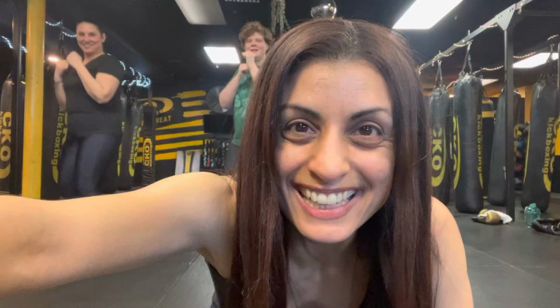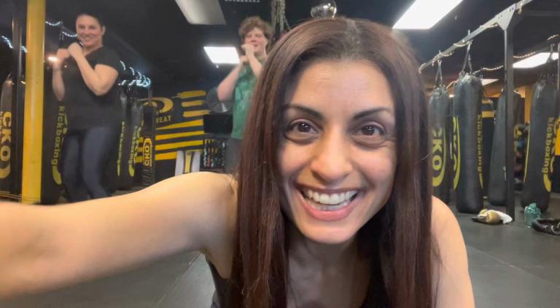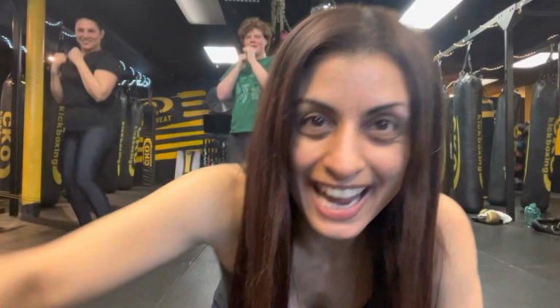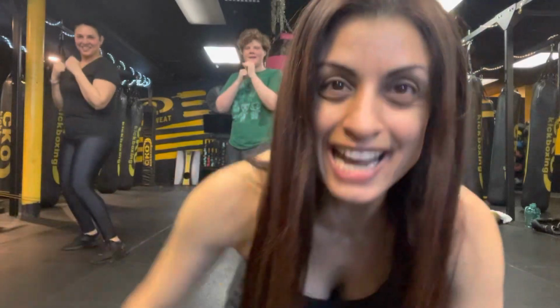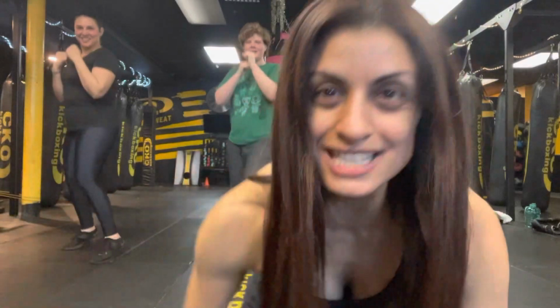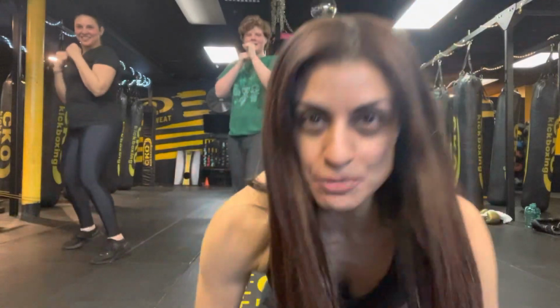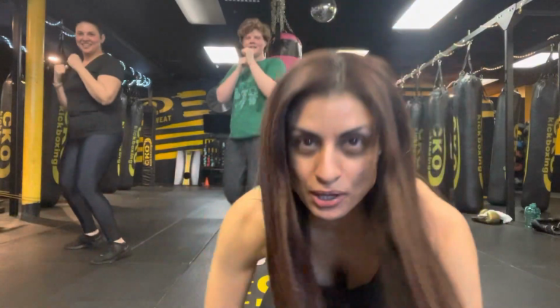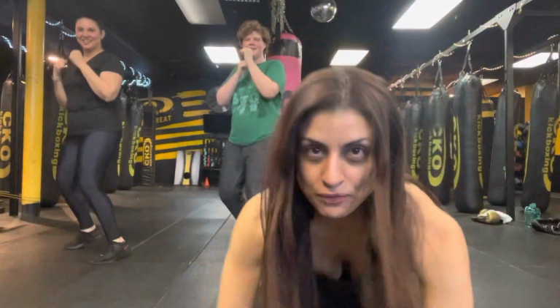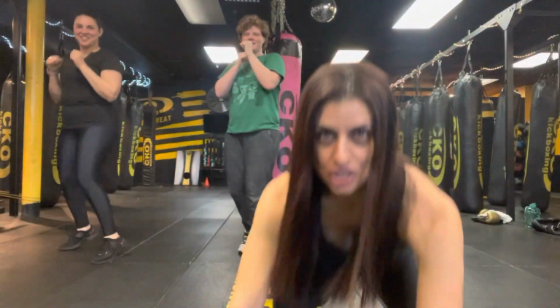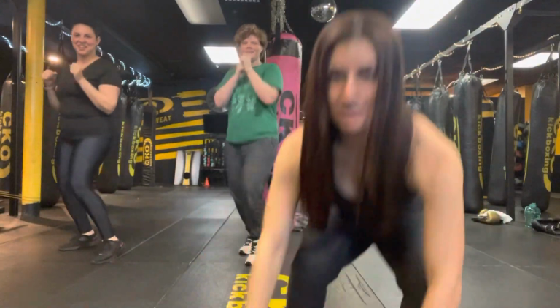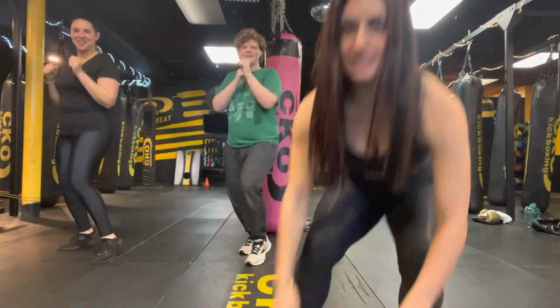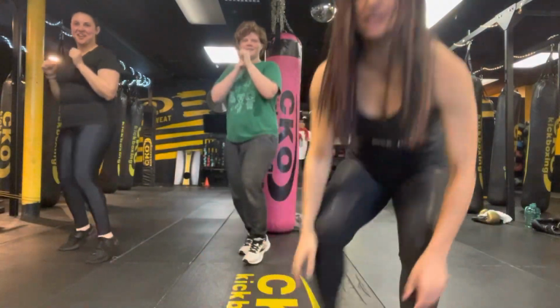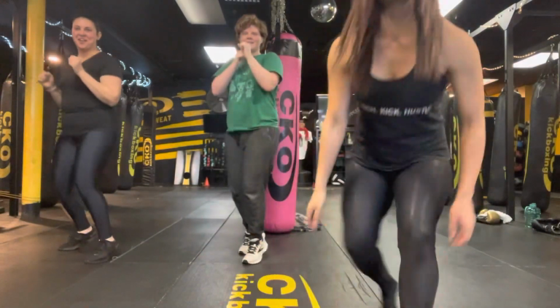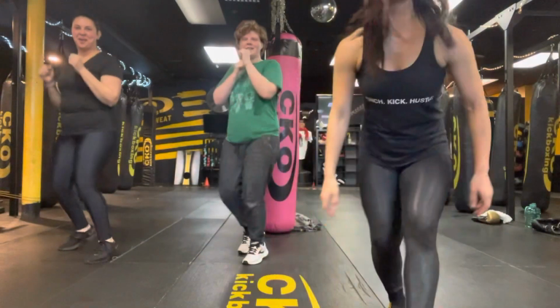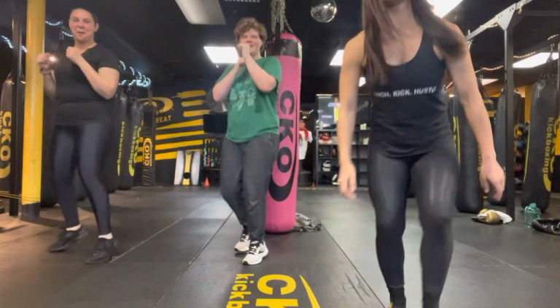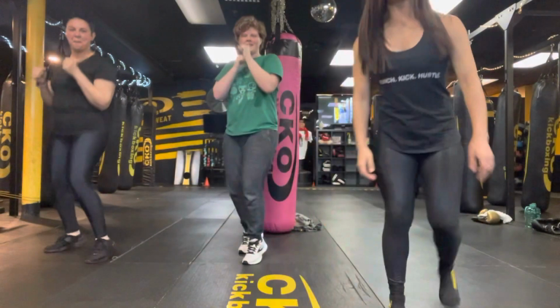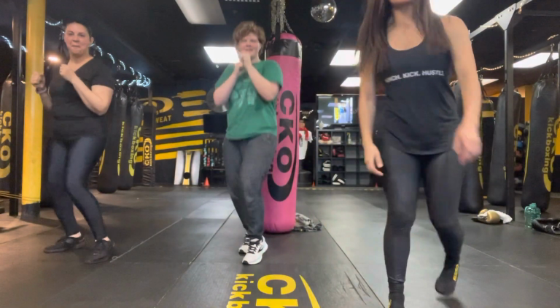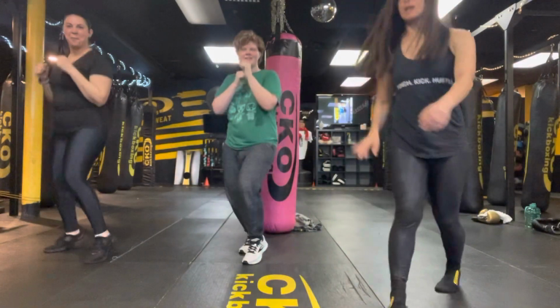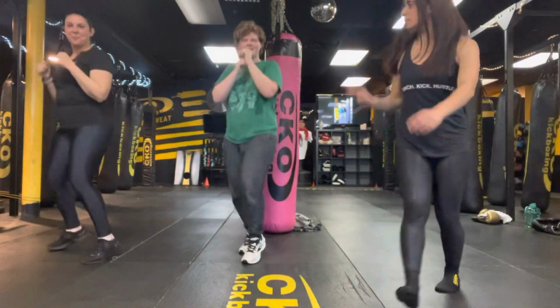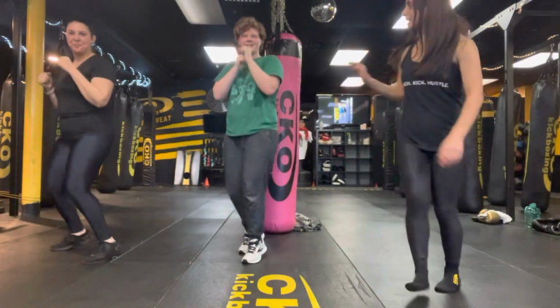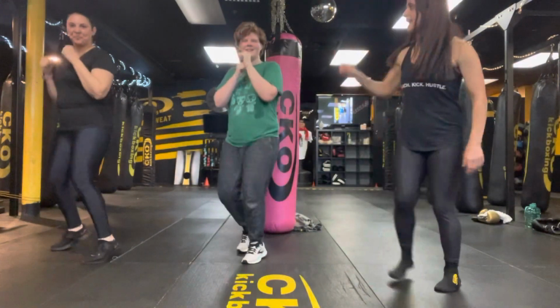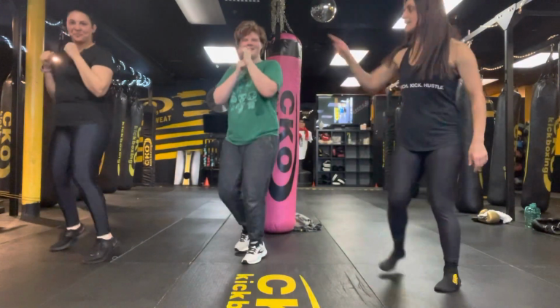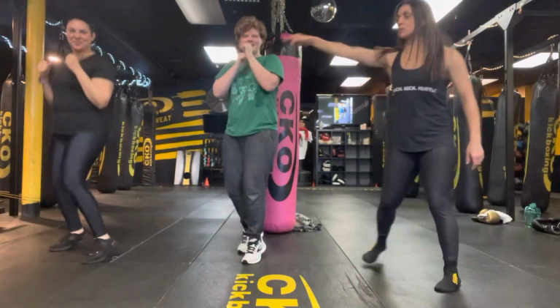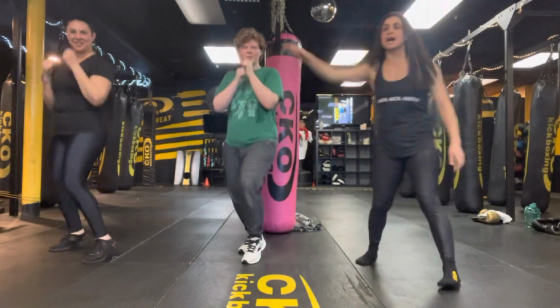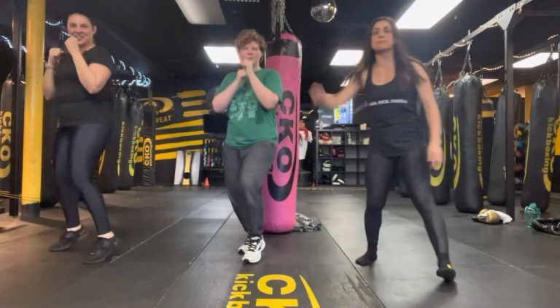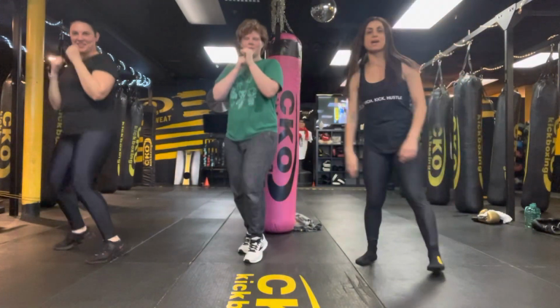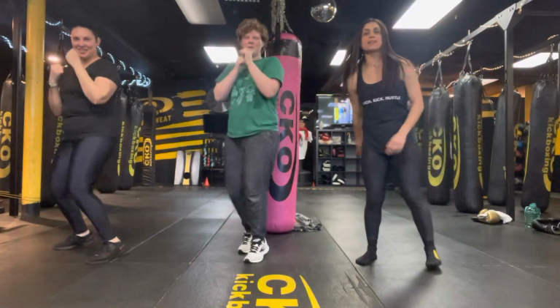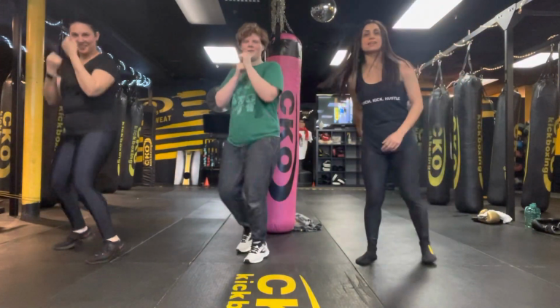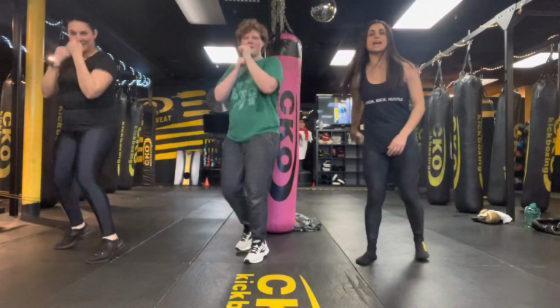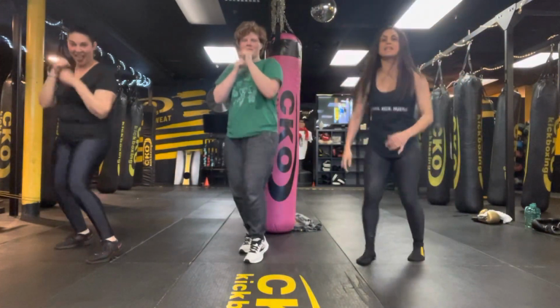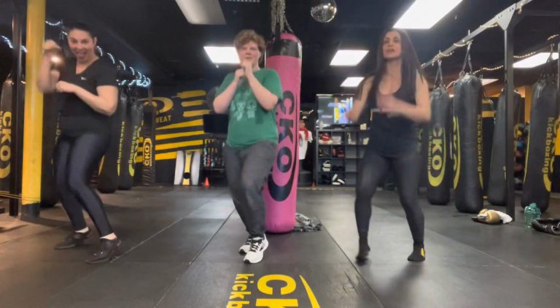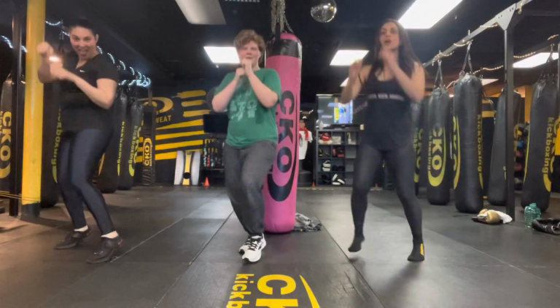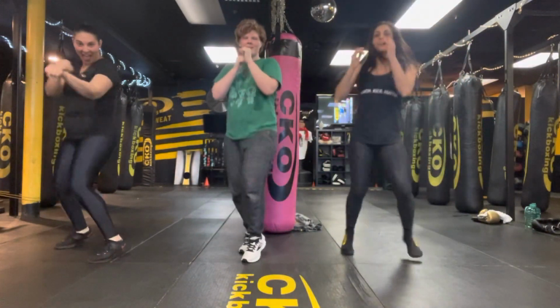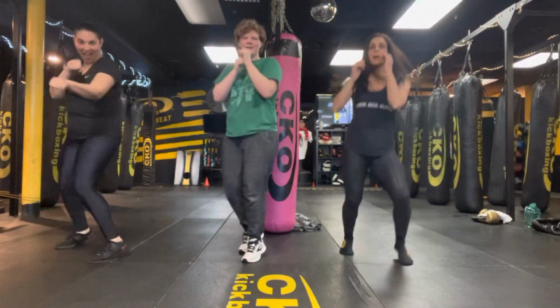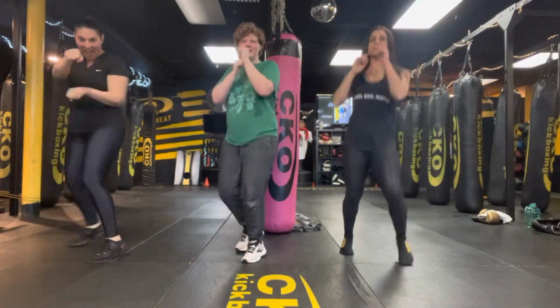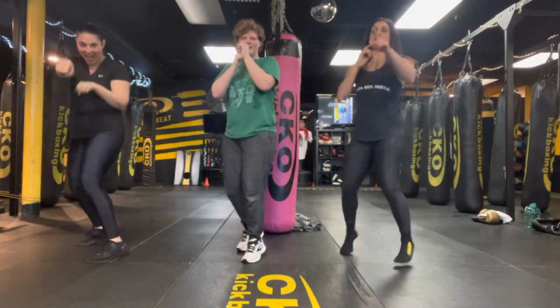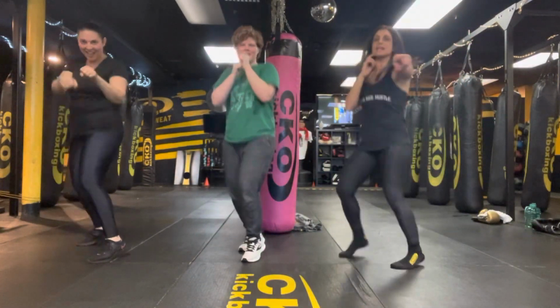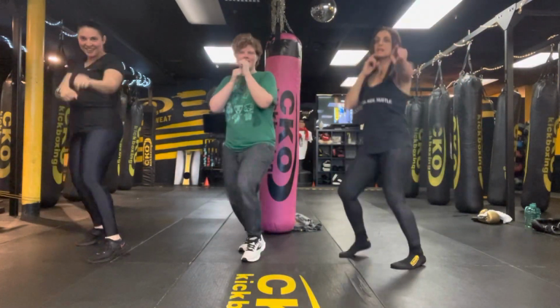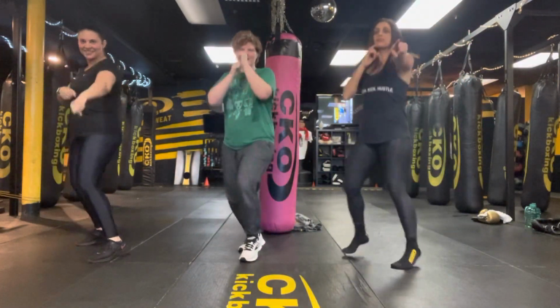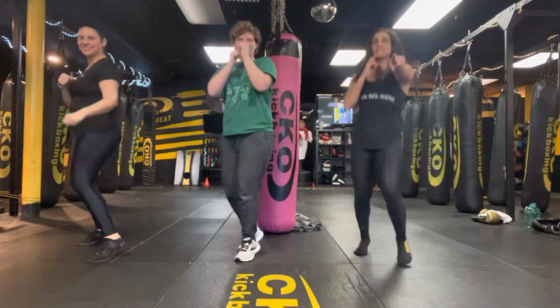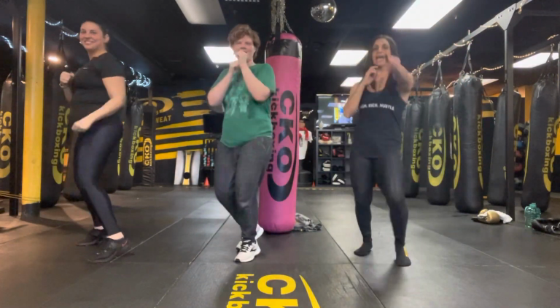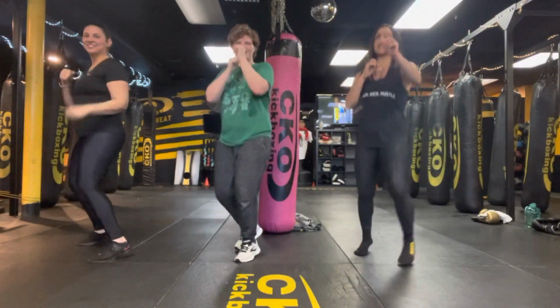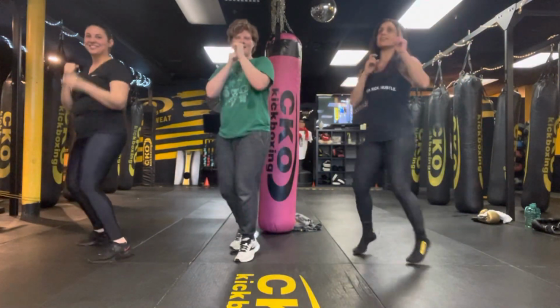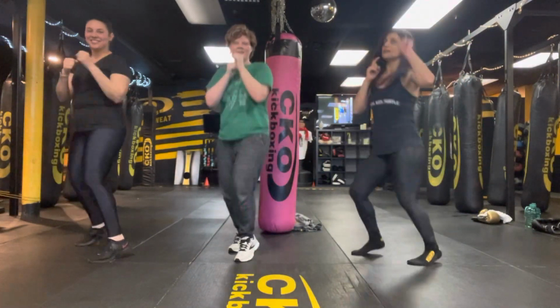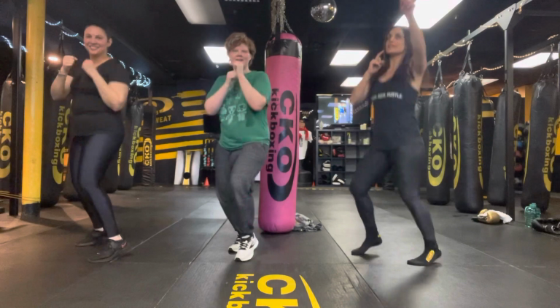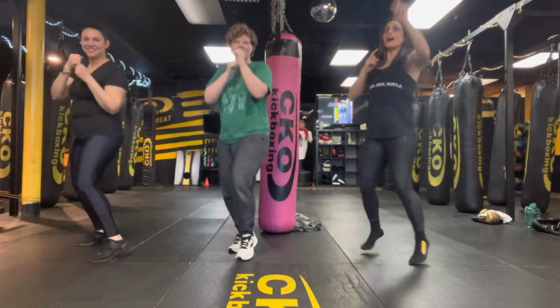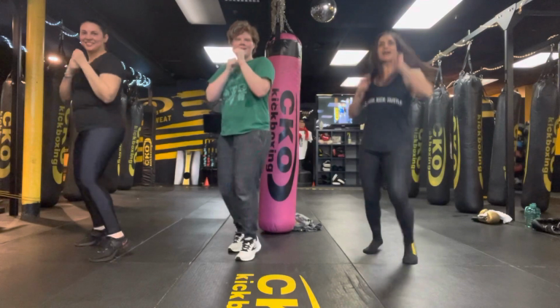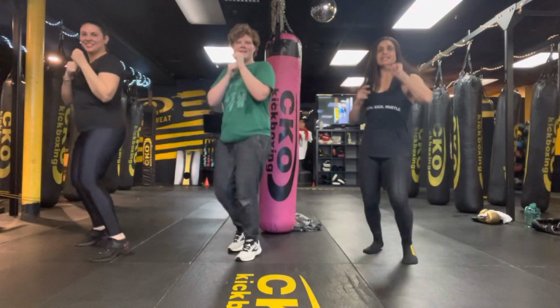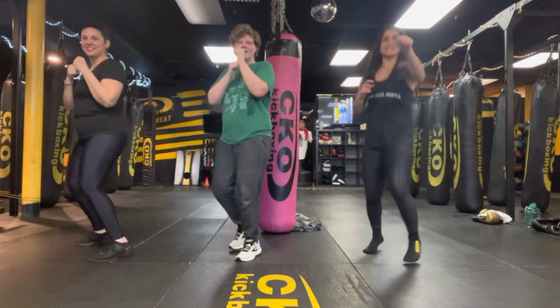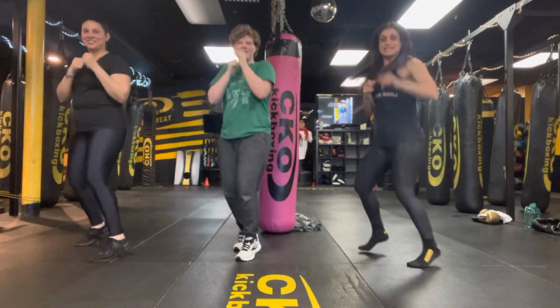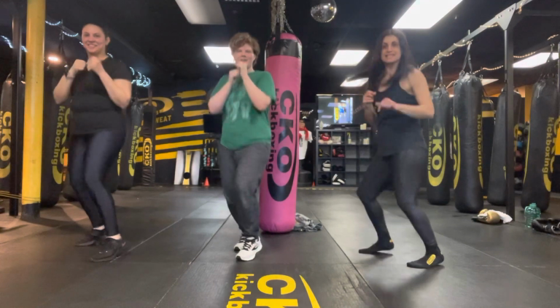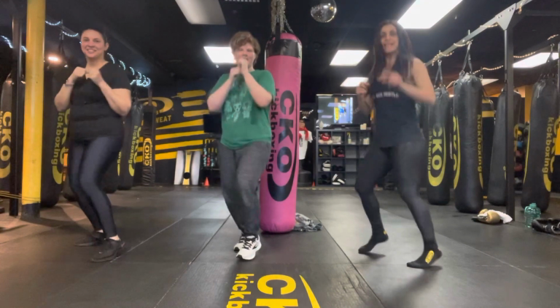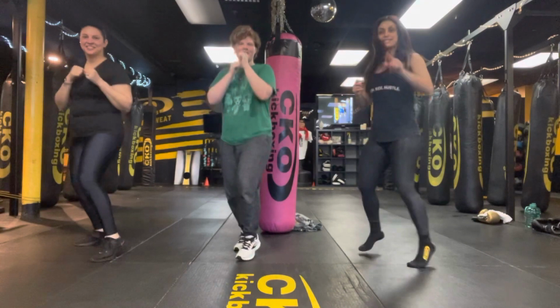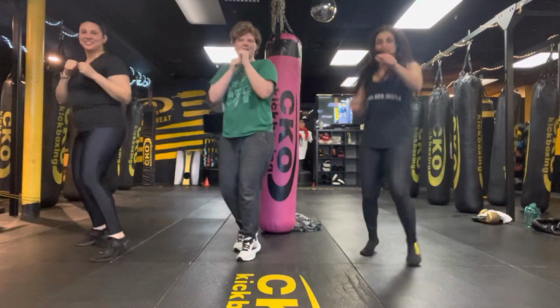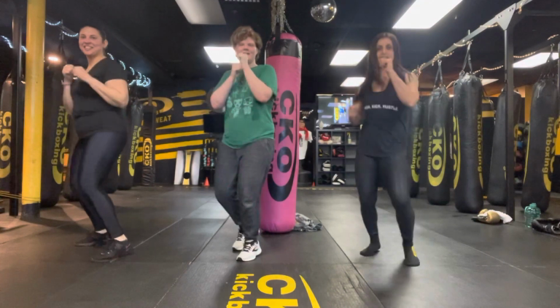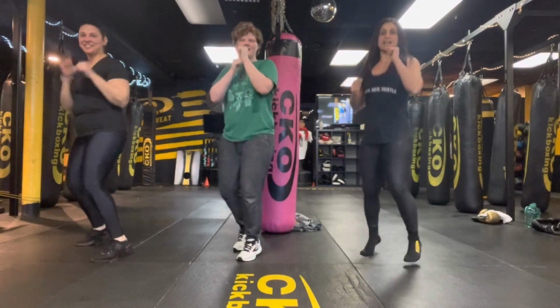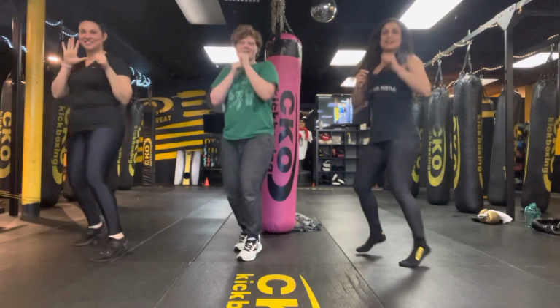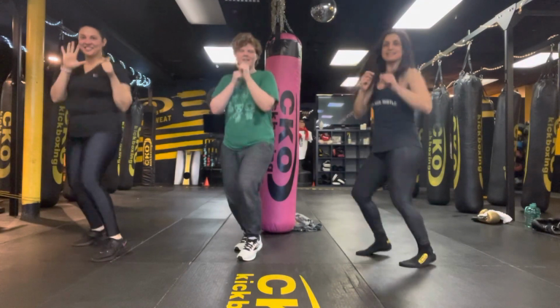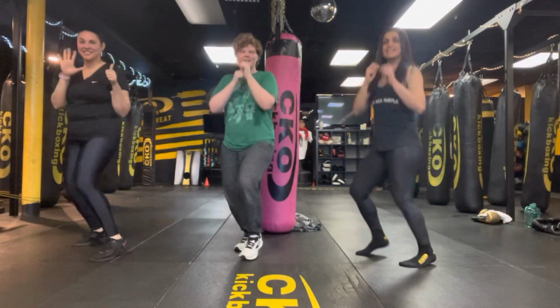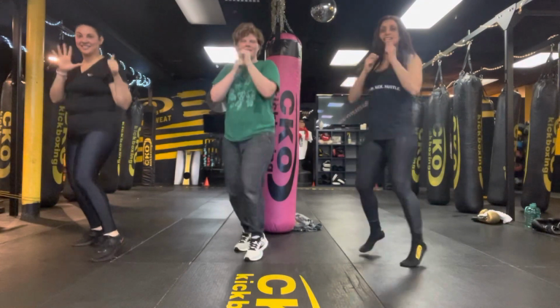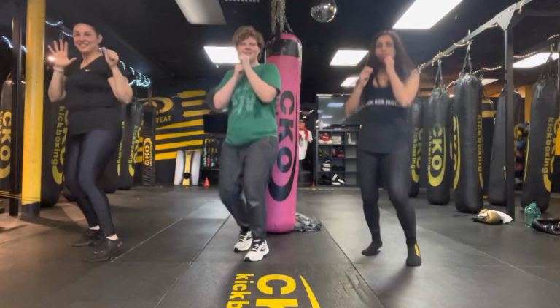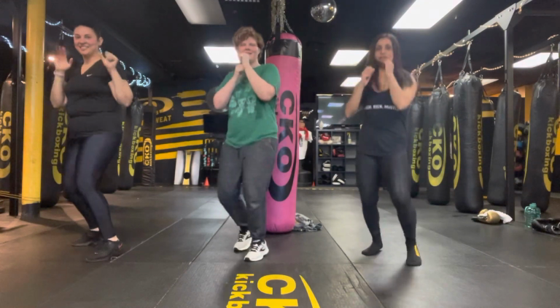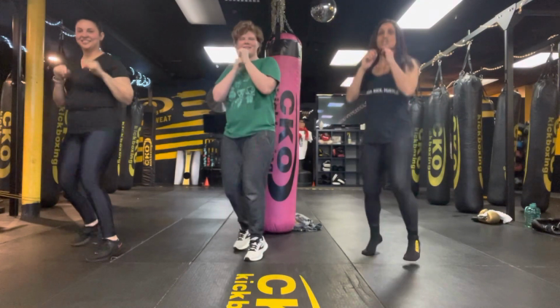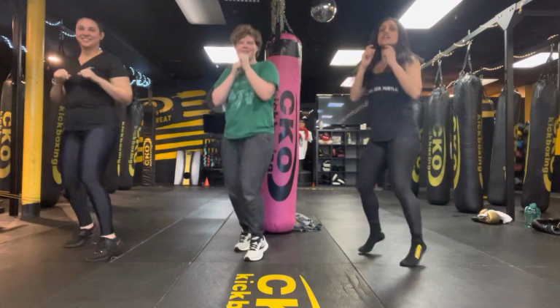Hey guys, it's Motivation Monday here, team at the club. We've got Marianne here representing for day six. This is day six of our channel.